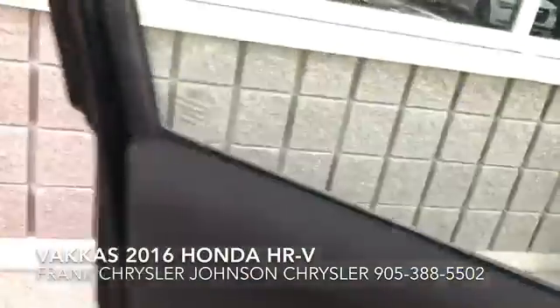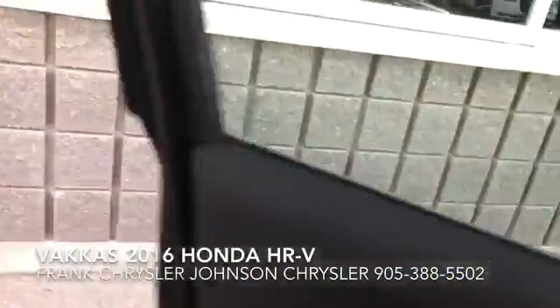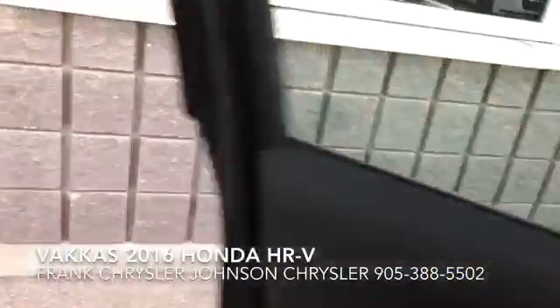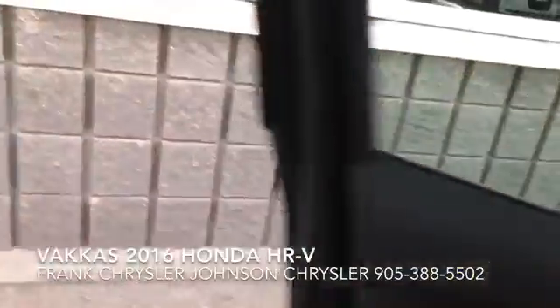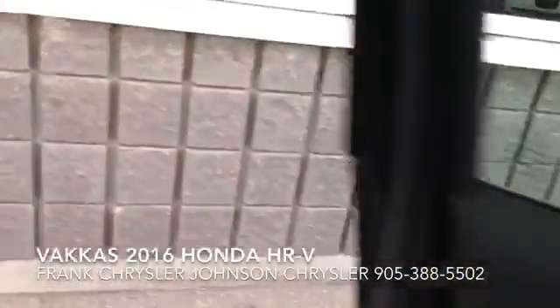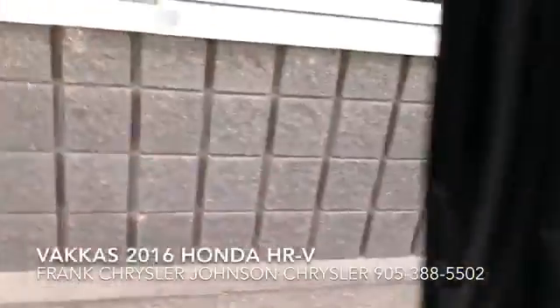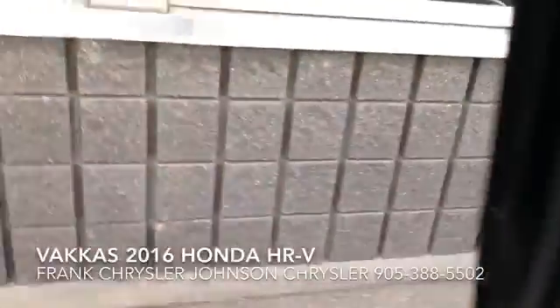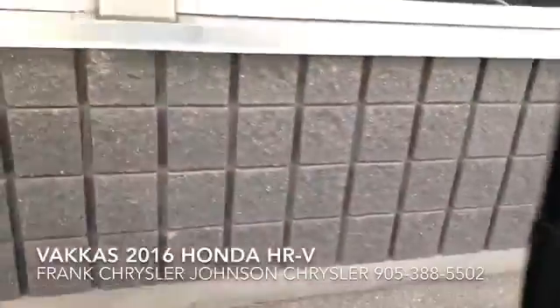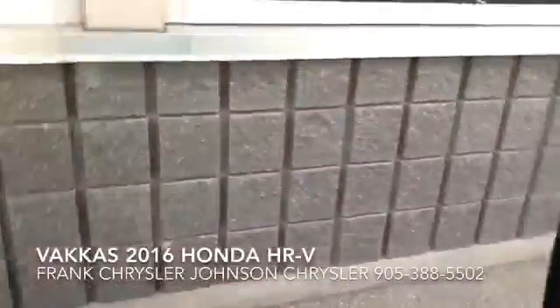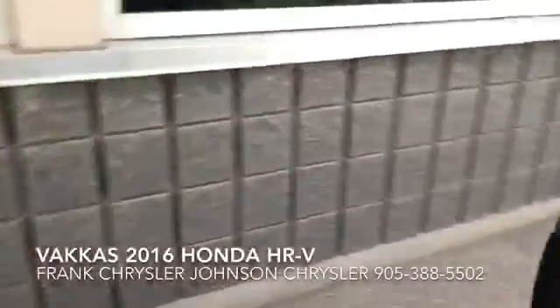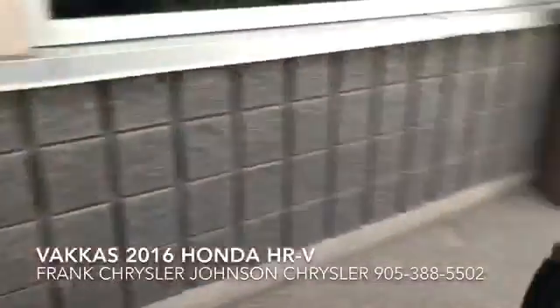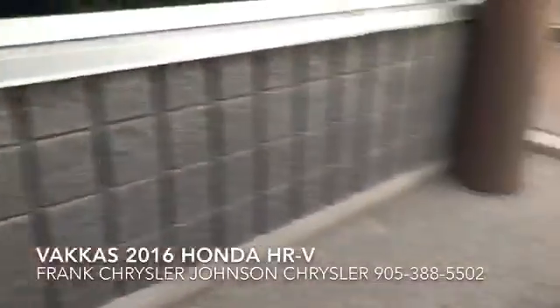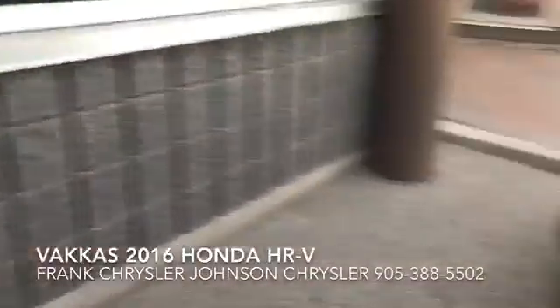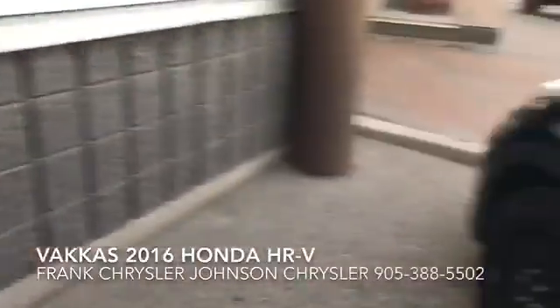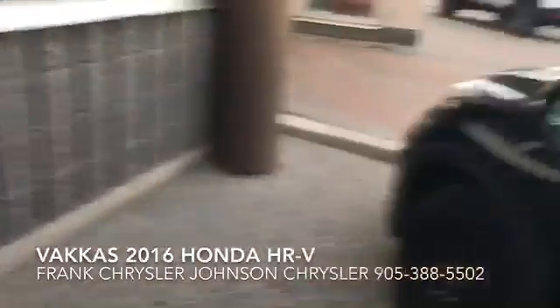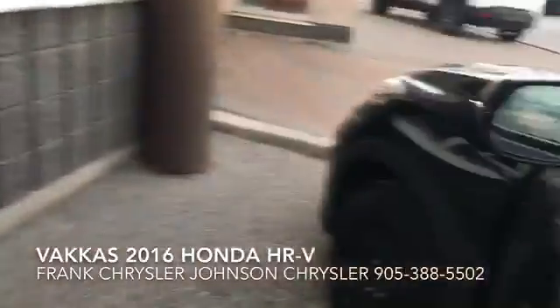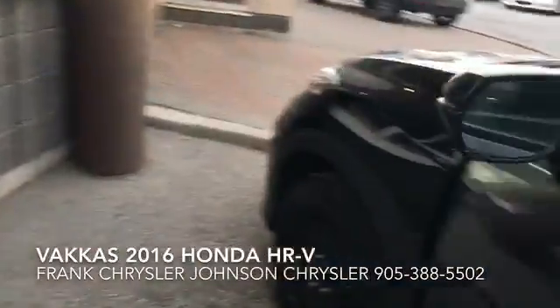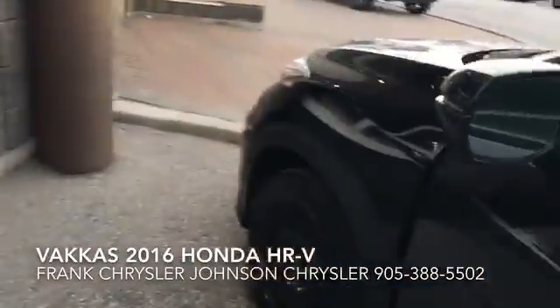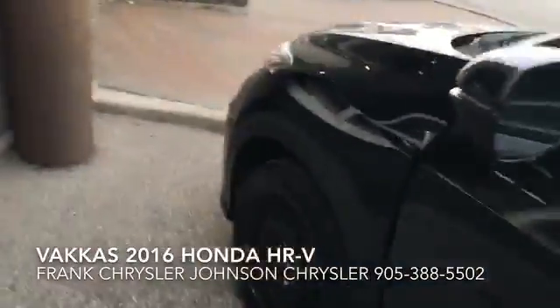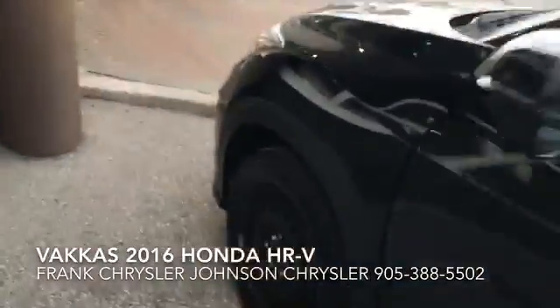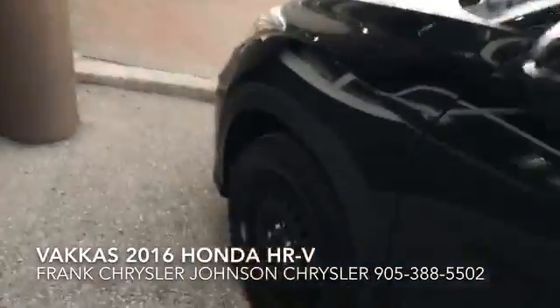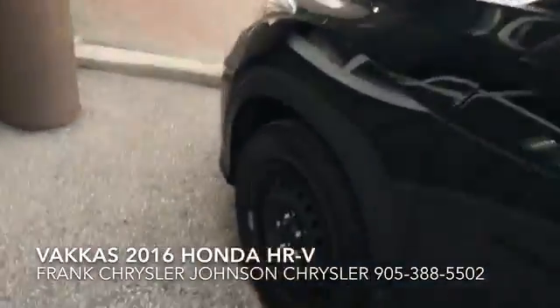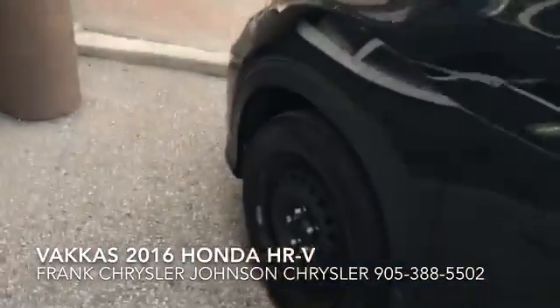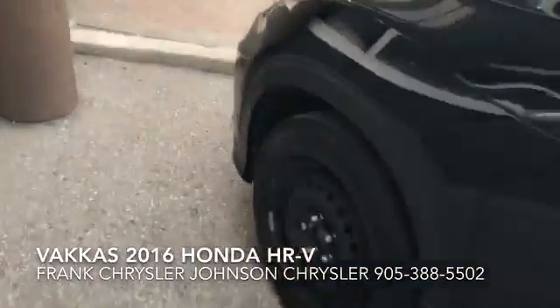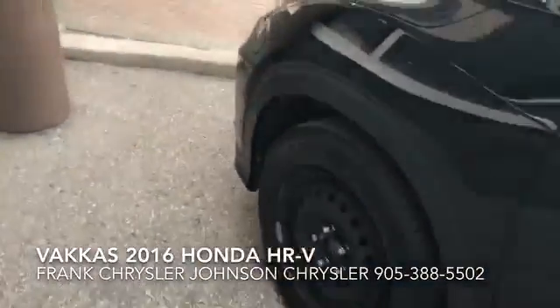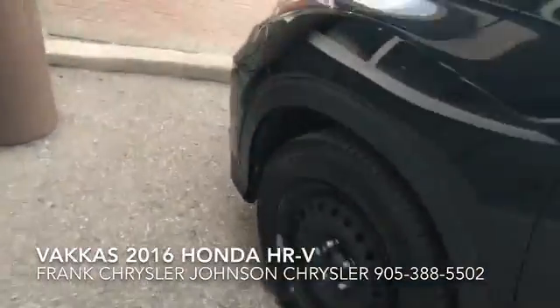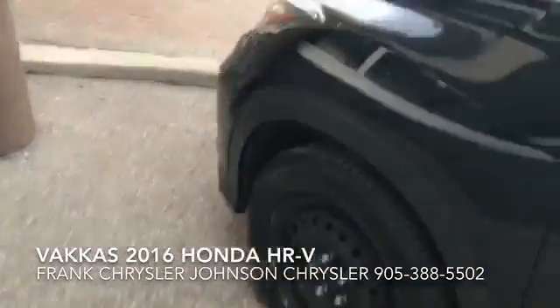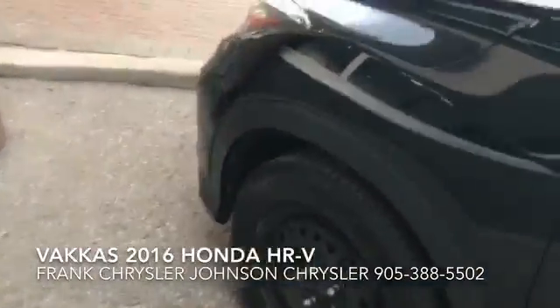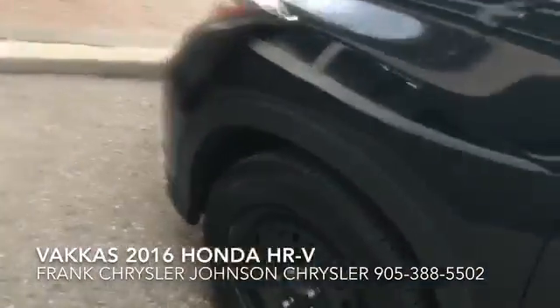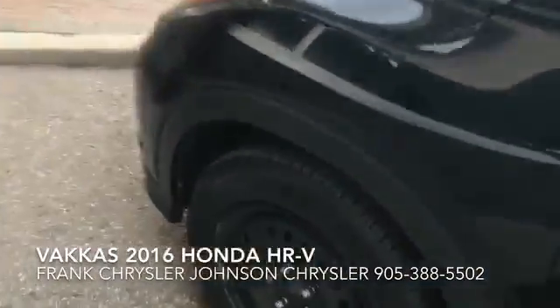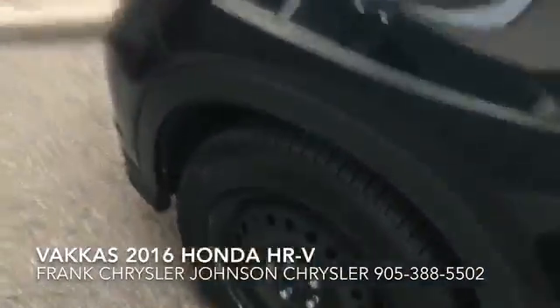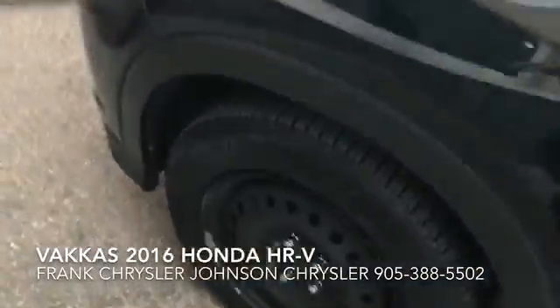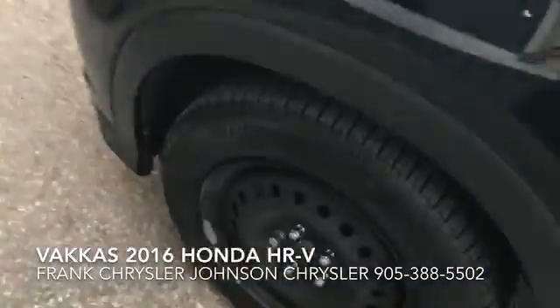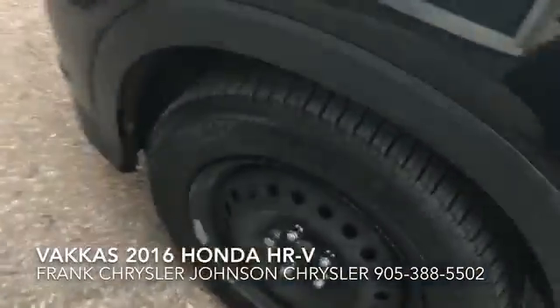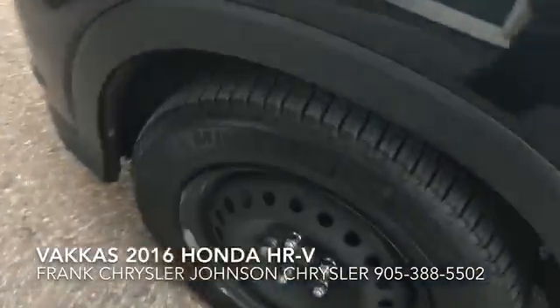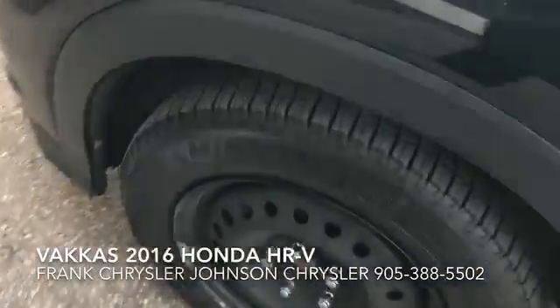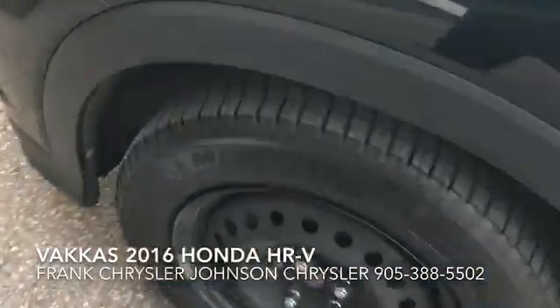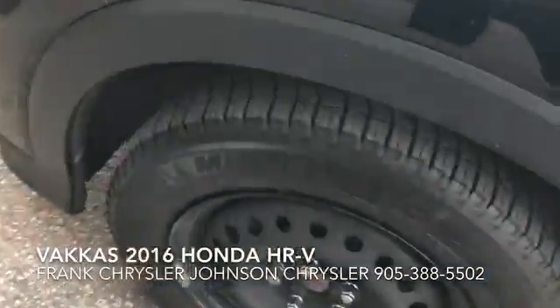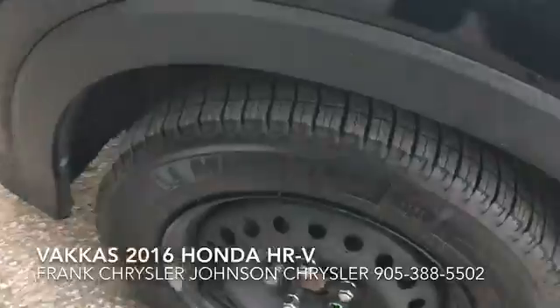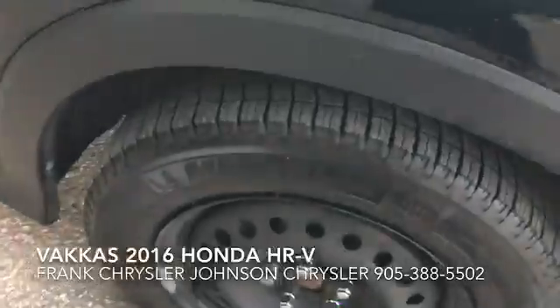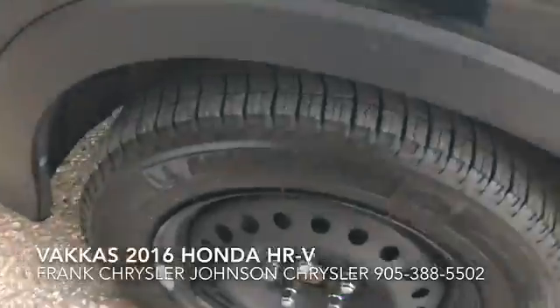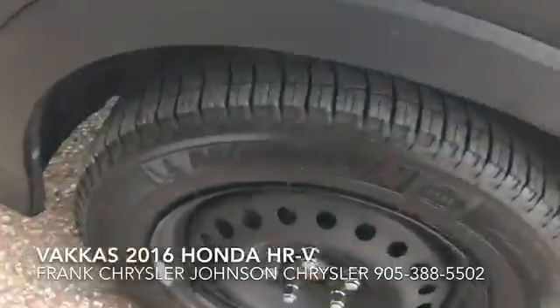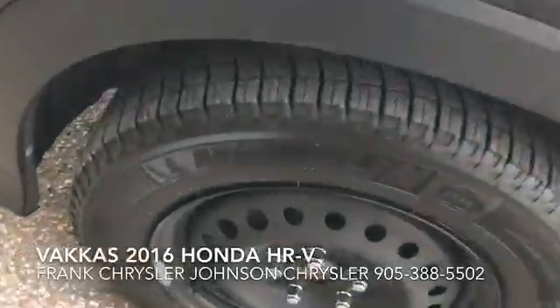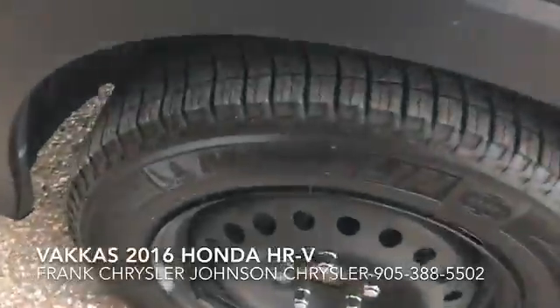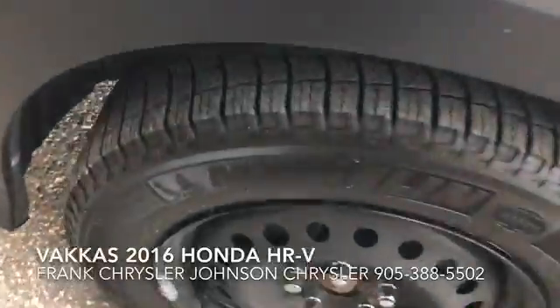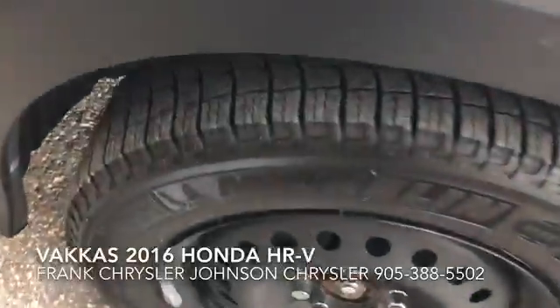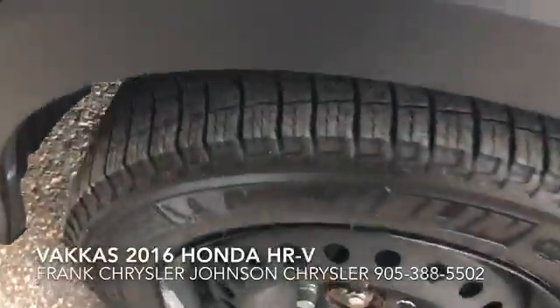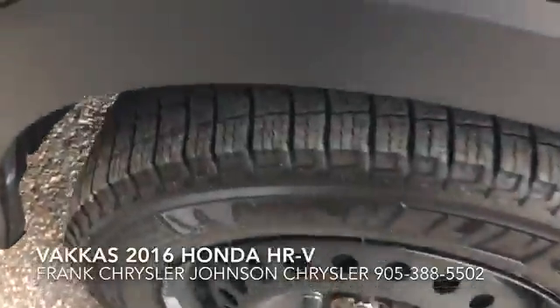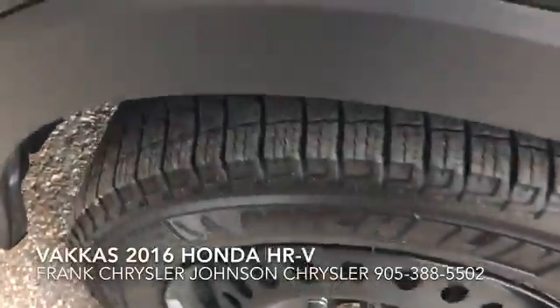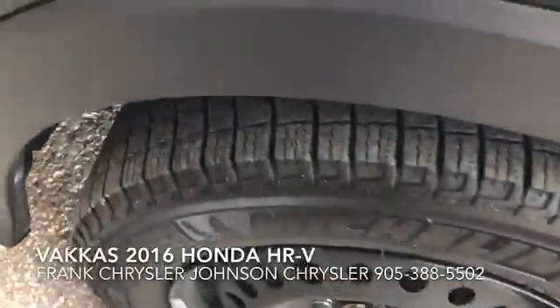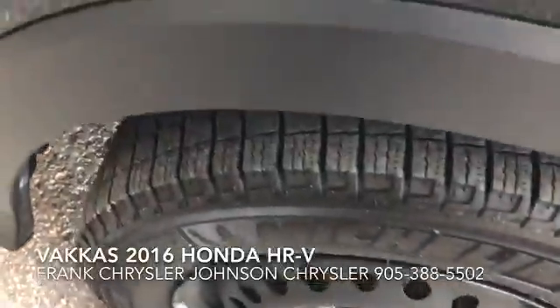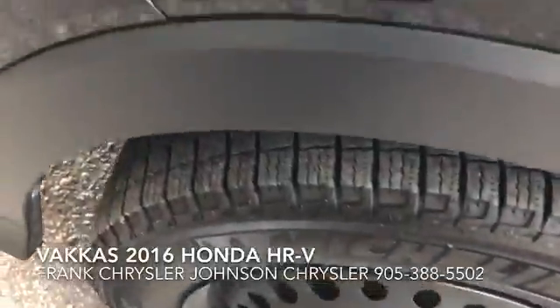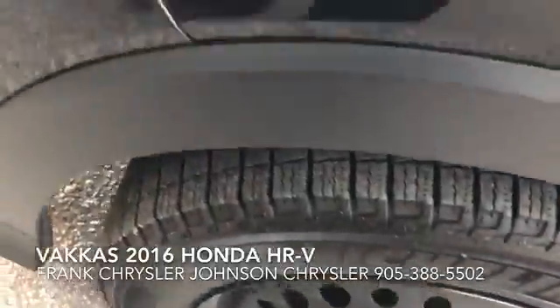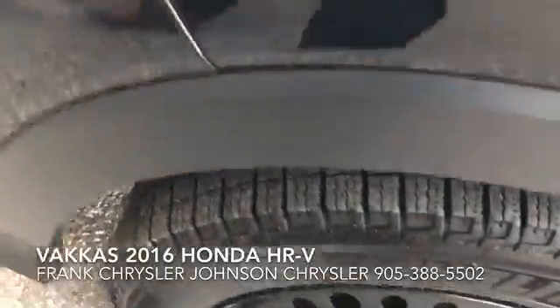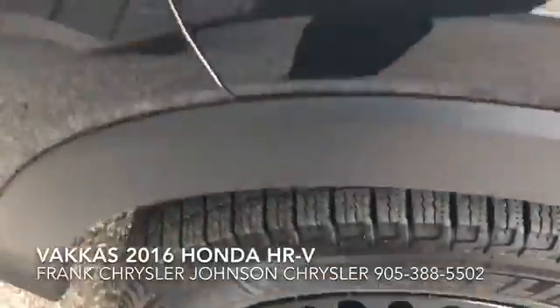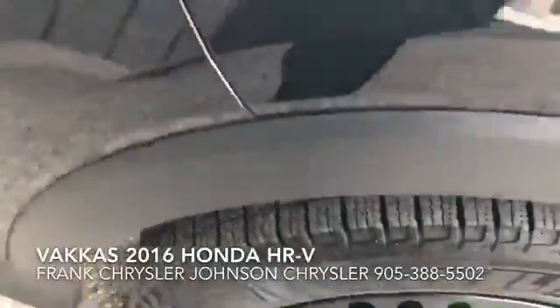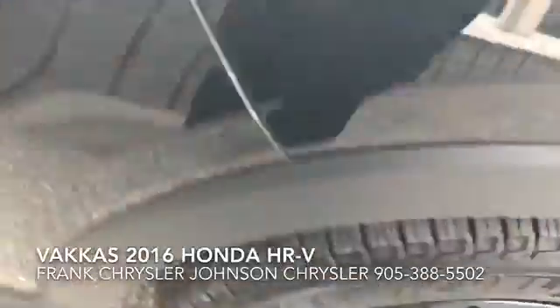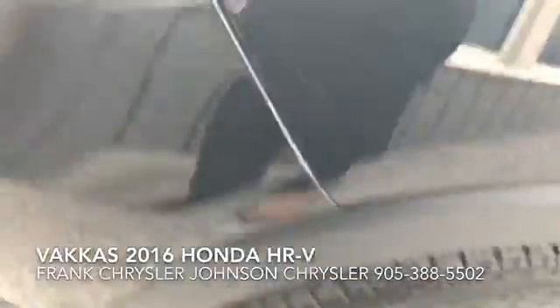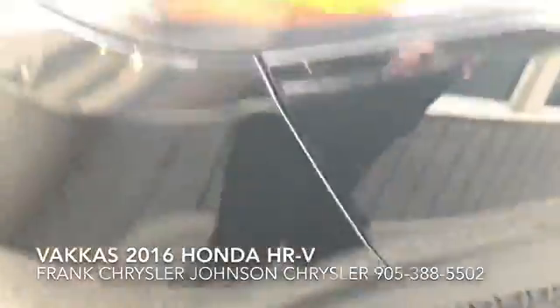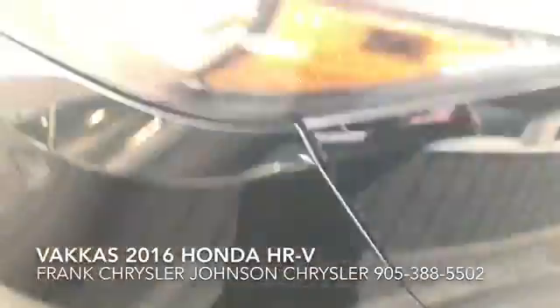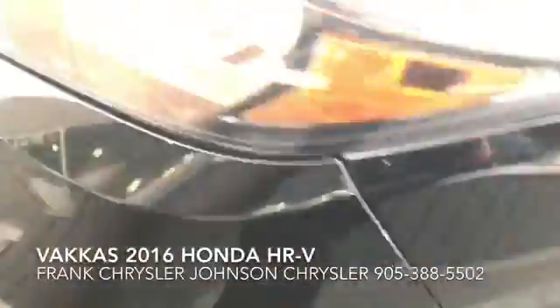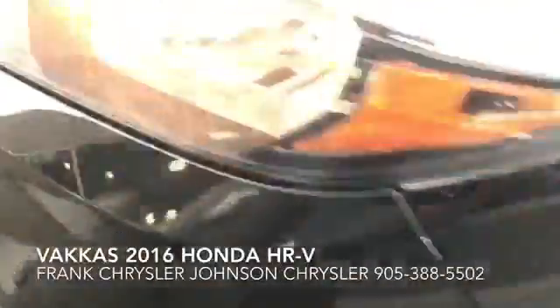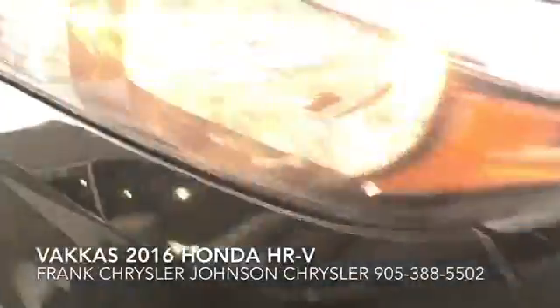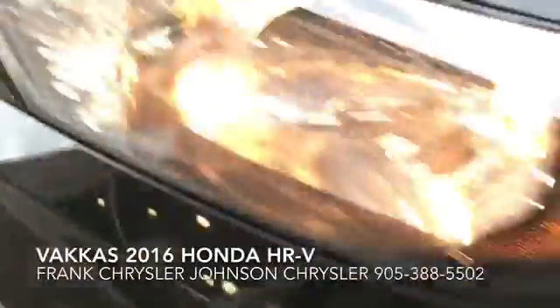Let's walk back around this side. Good tread on the snow tires.